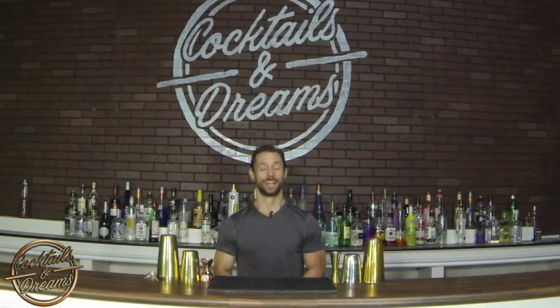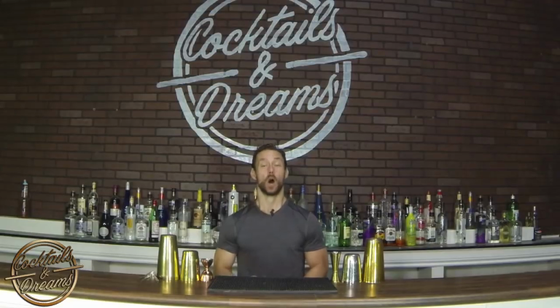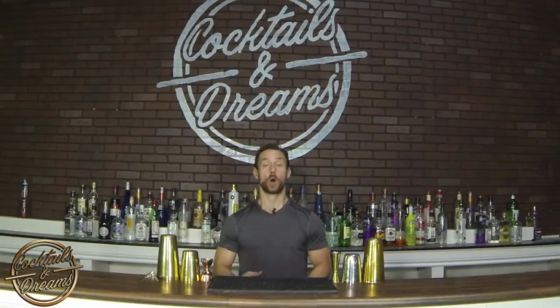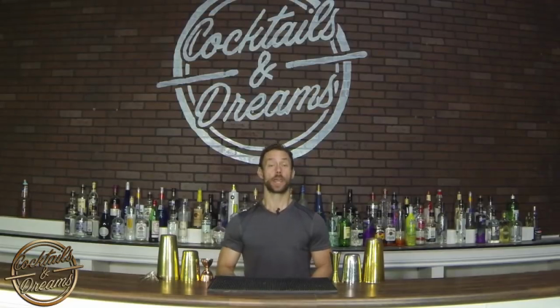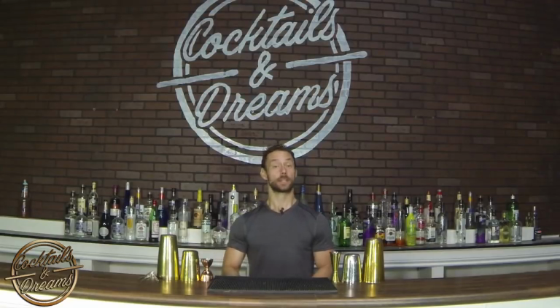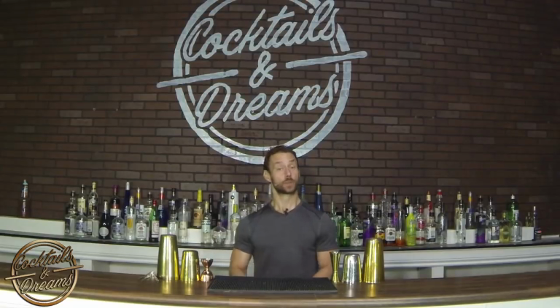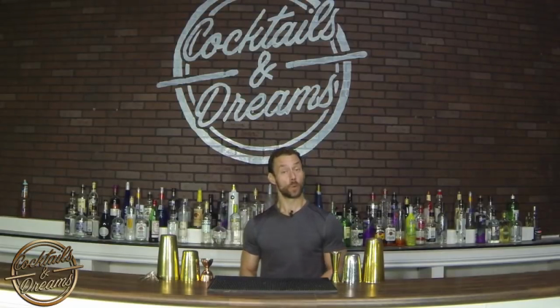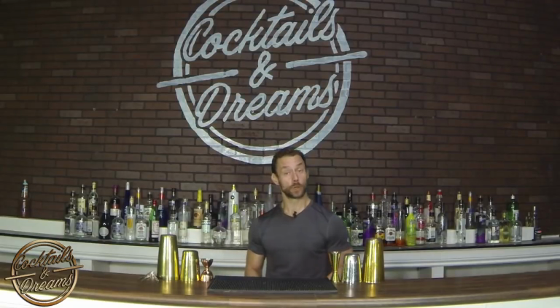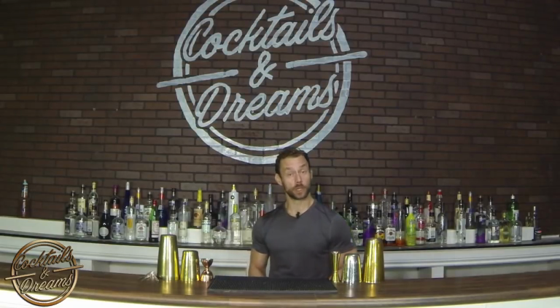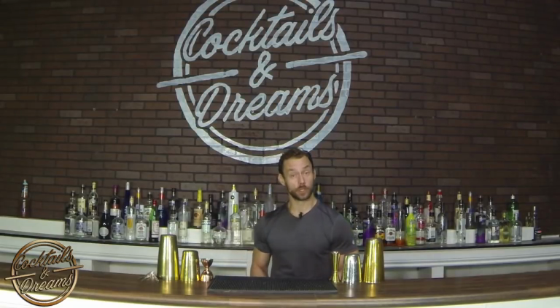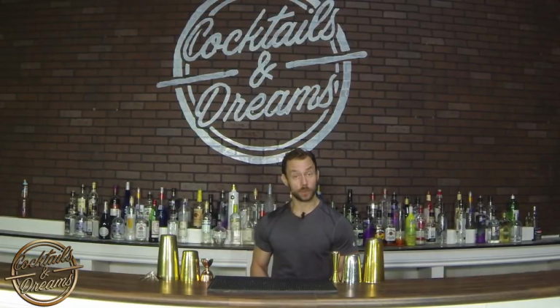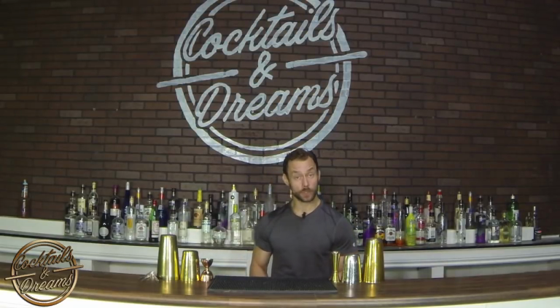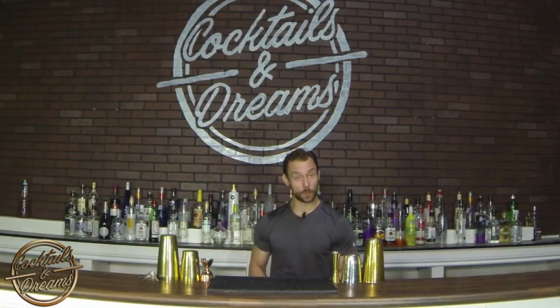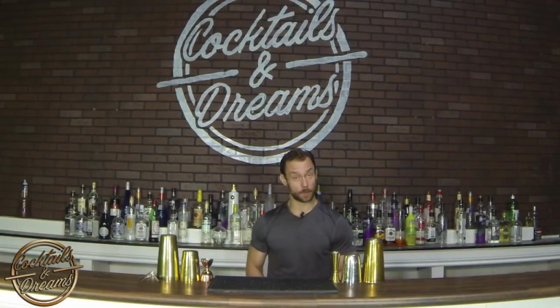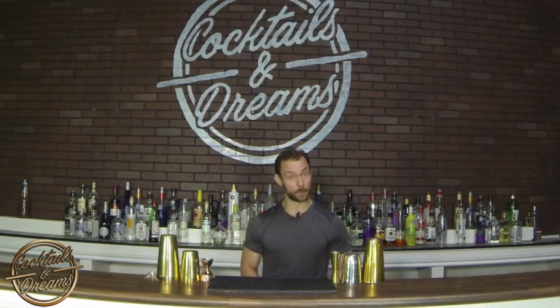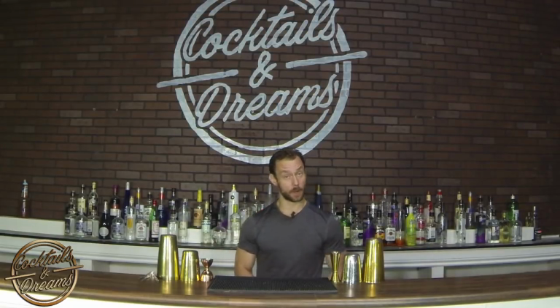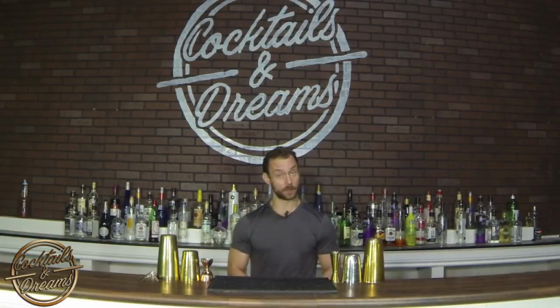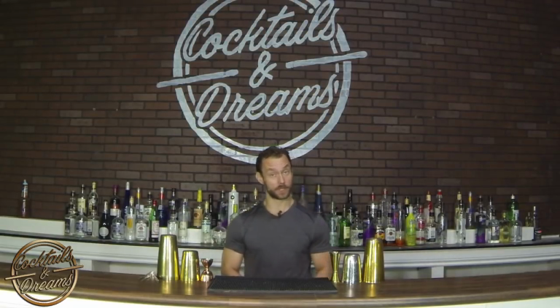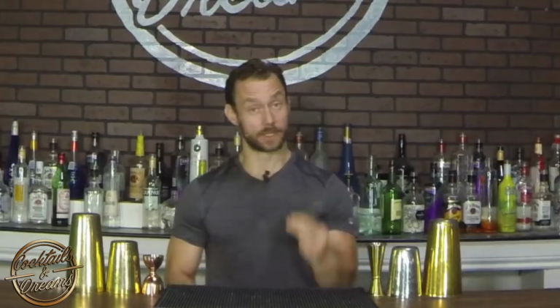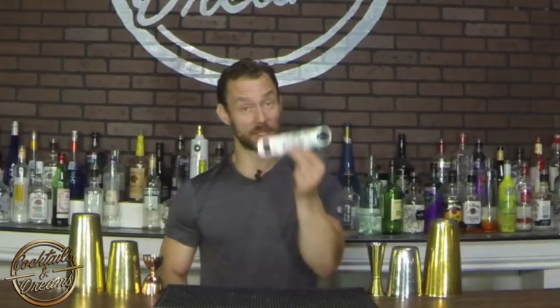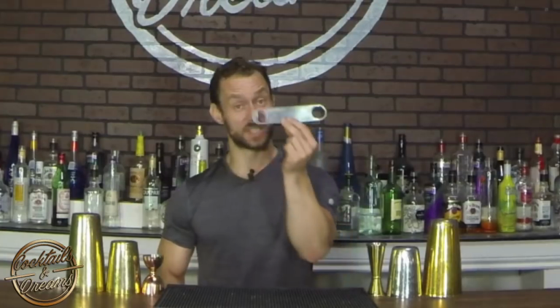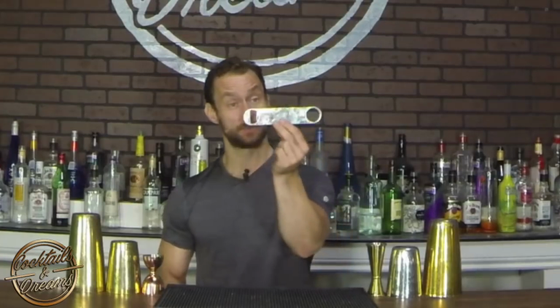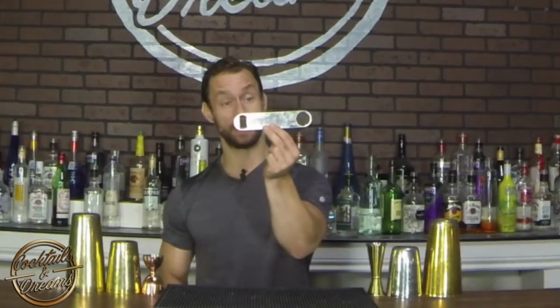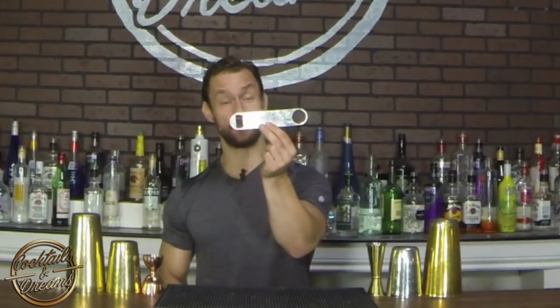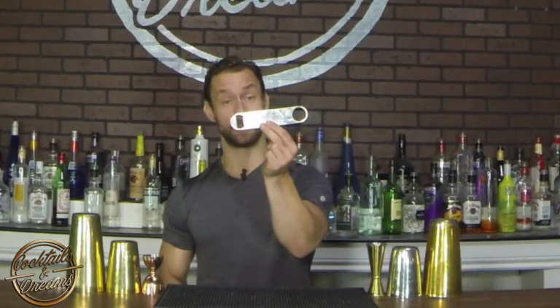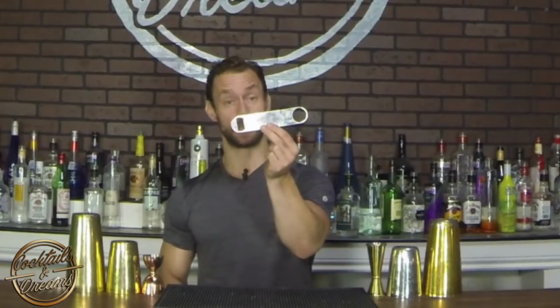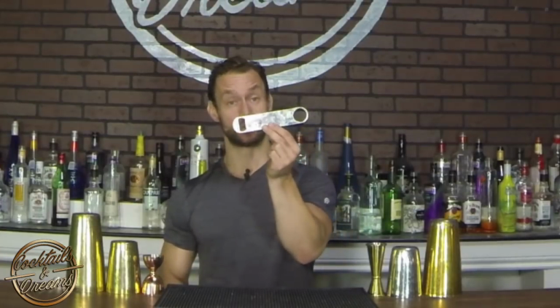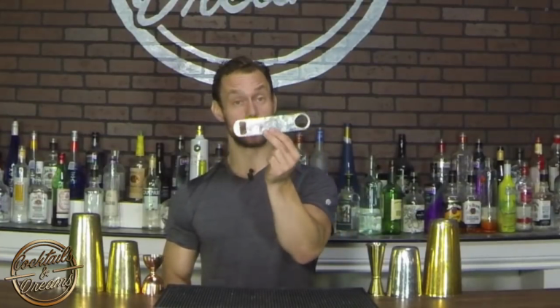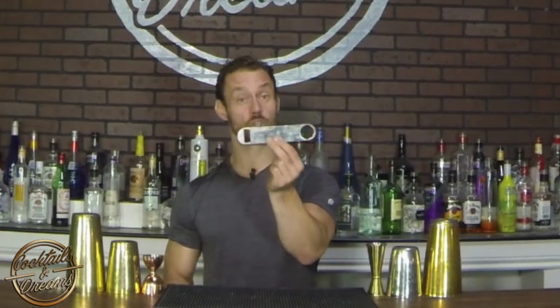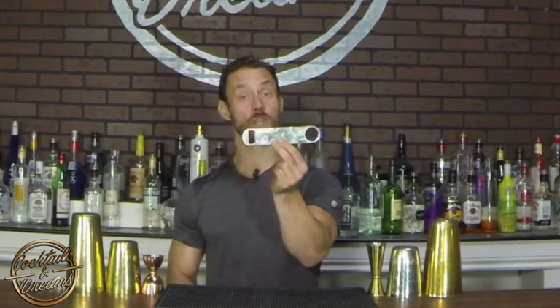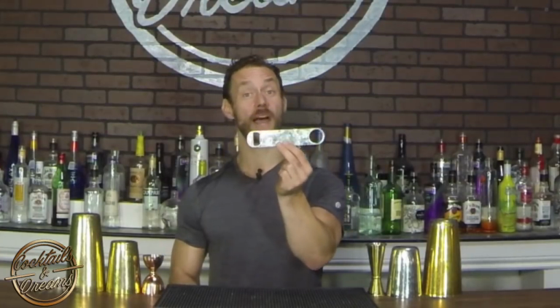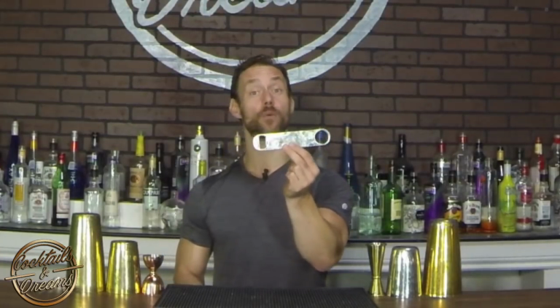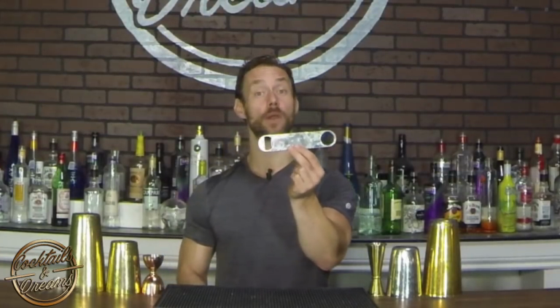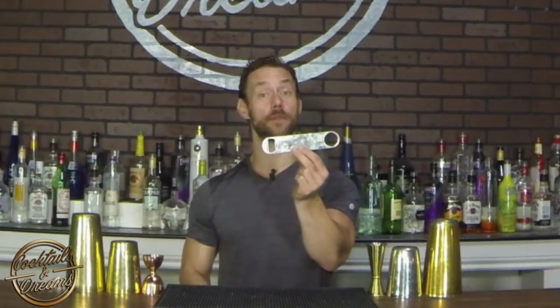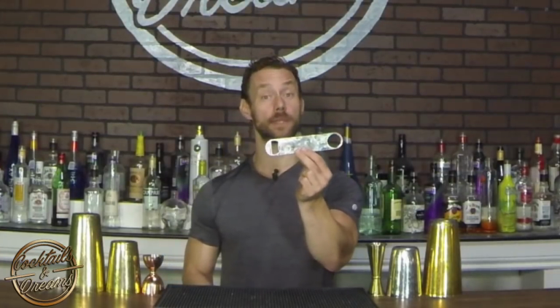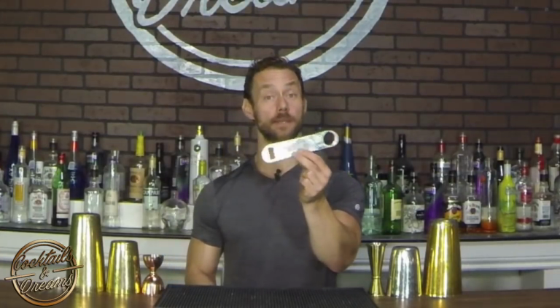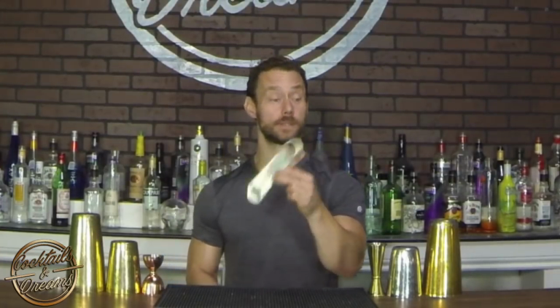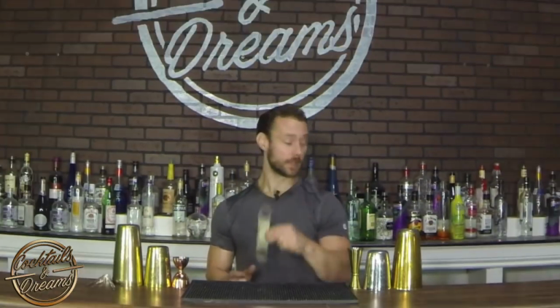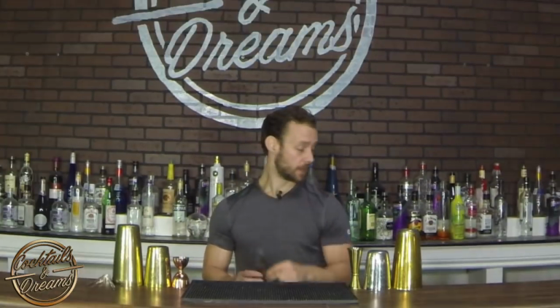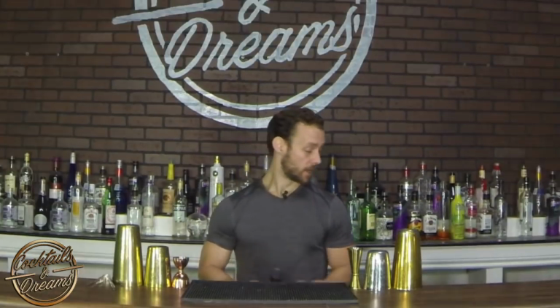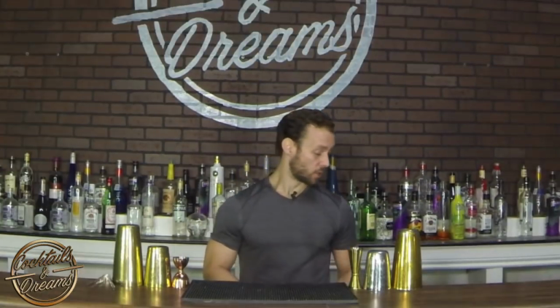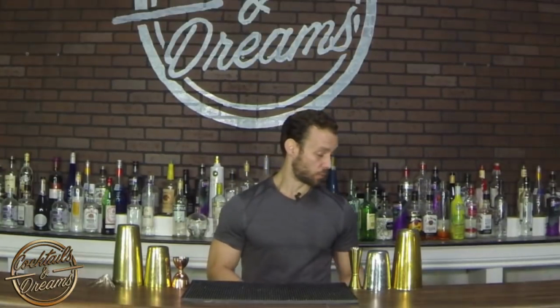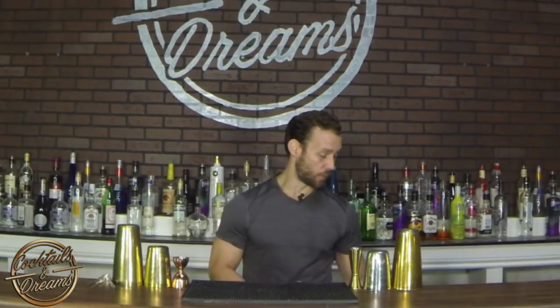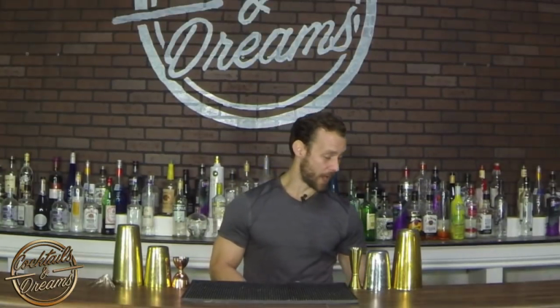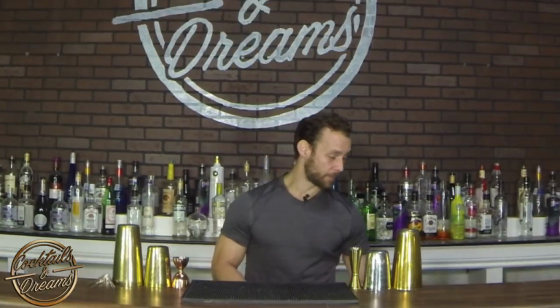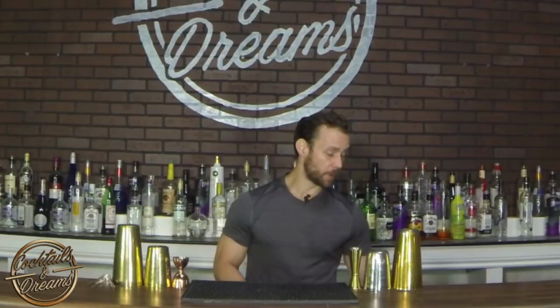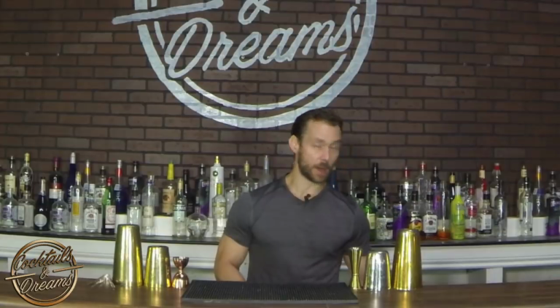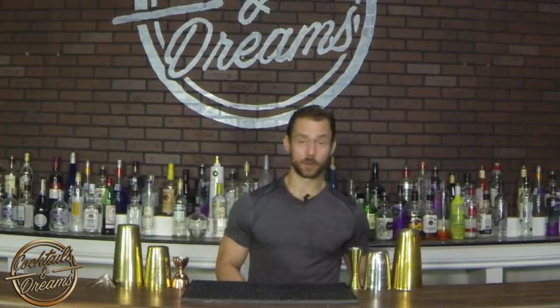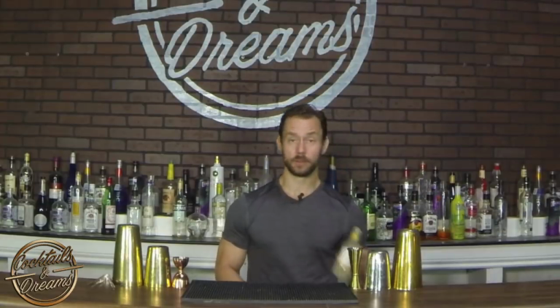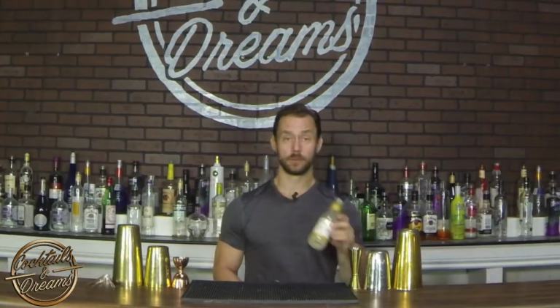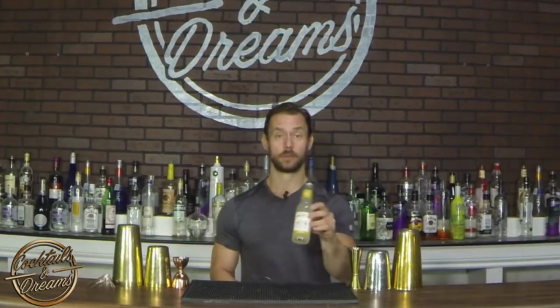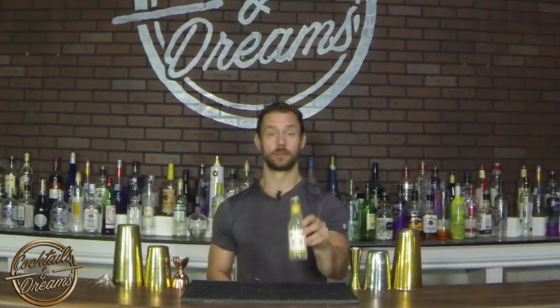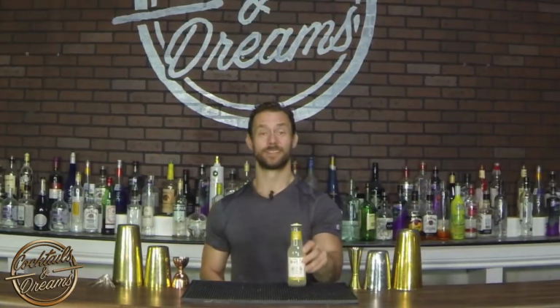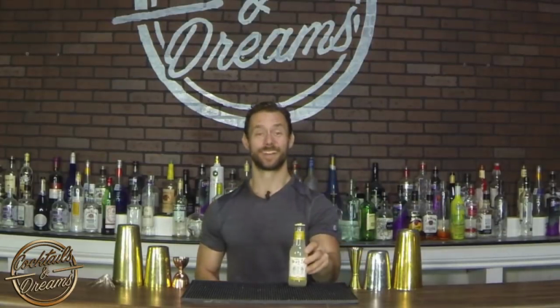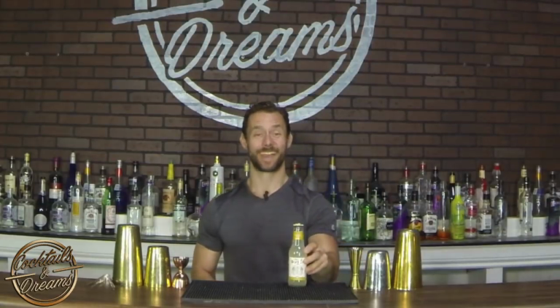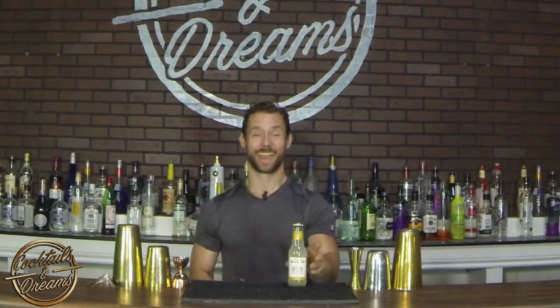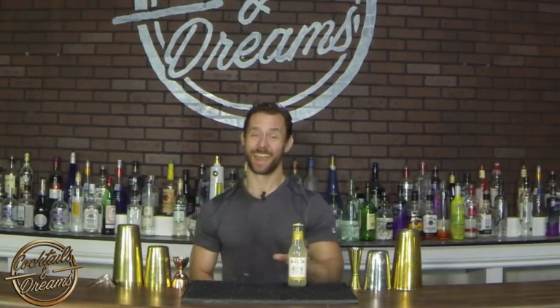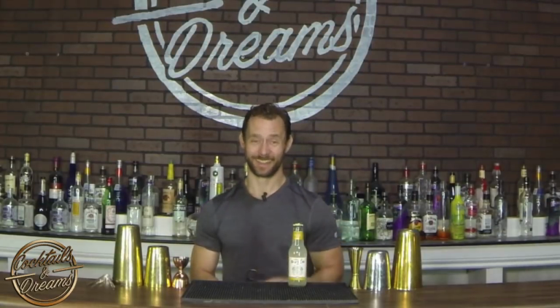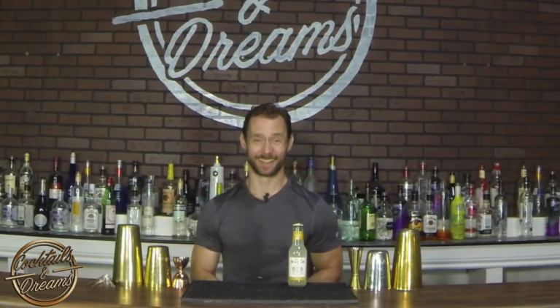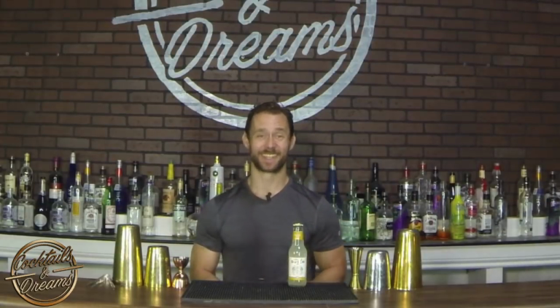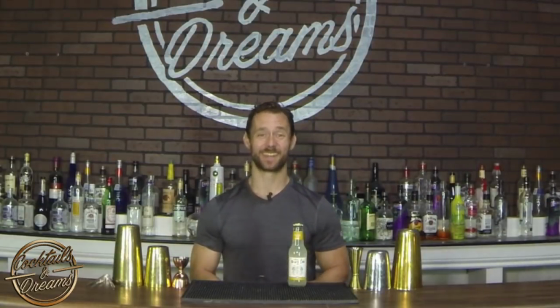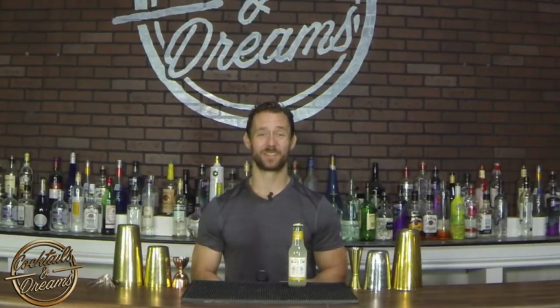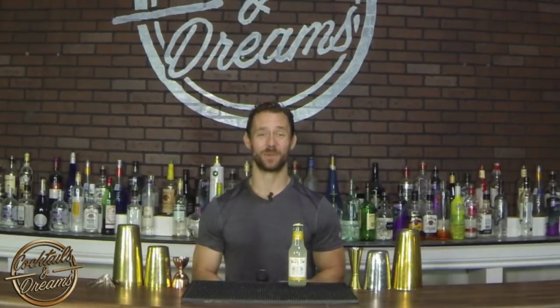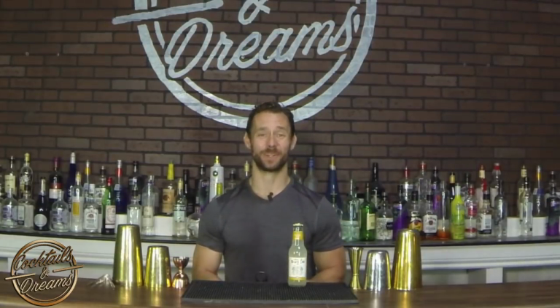What we're gonna use to open up our bottles is a speed blade. So make sure you have one of these, grab a bottle, and let's get to it.